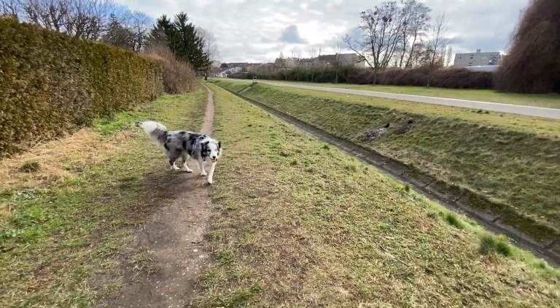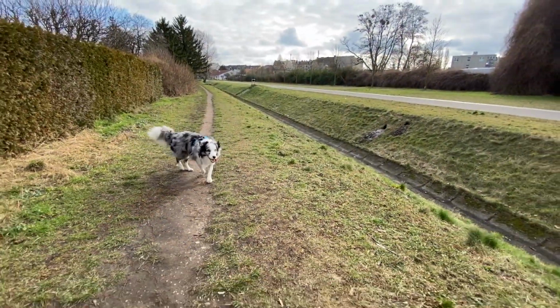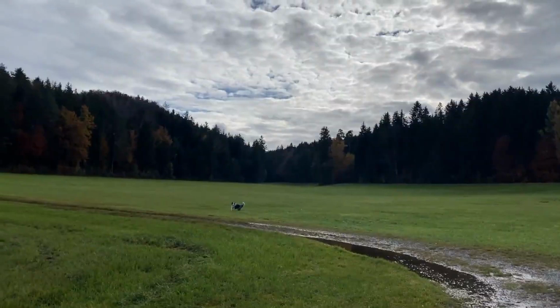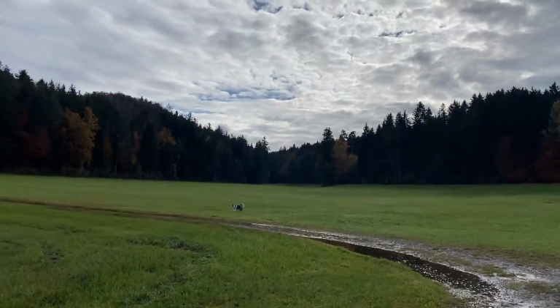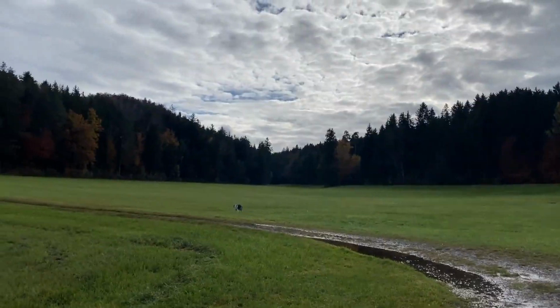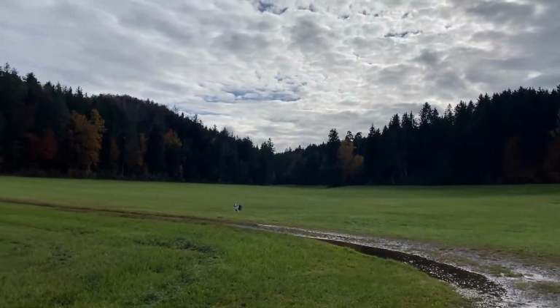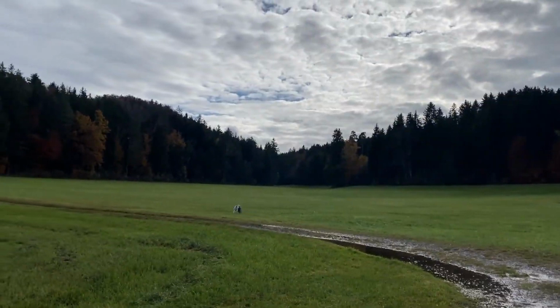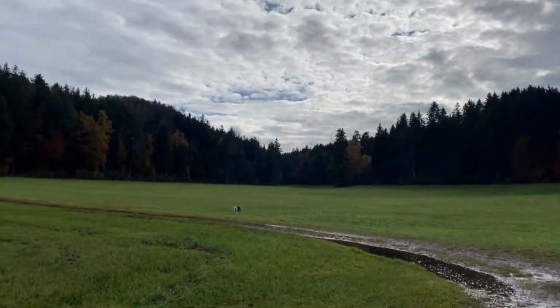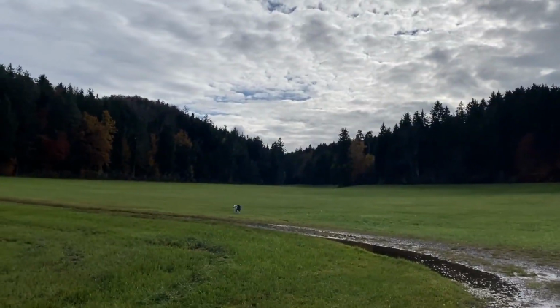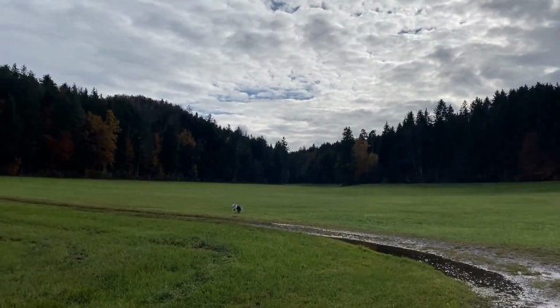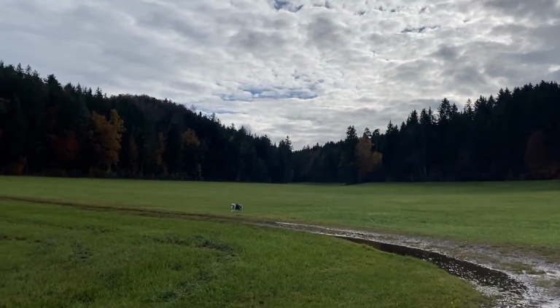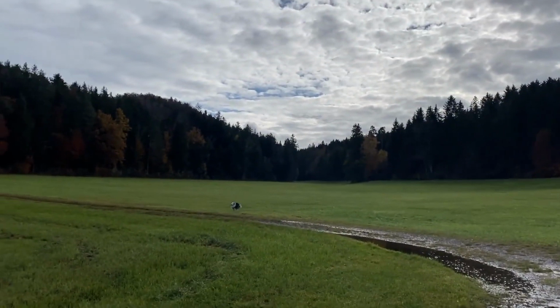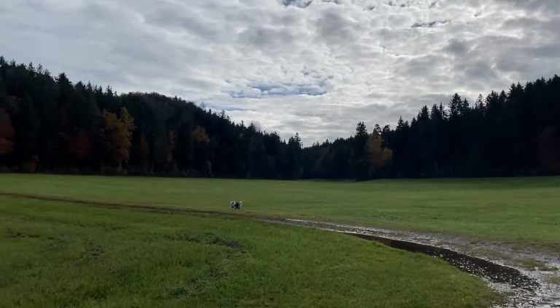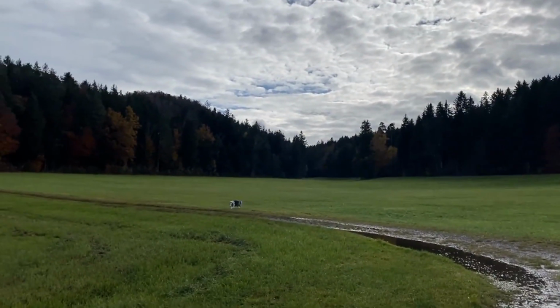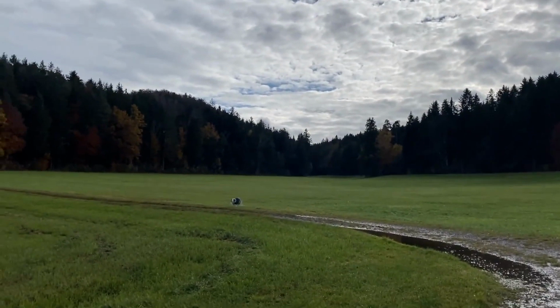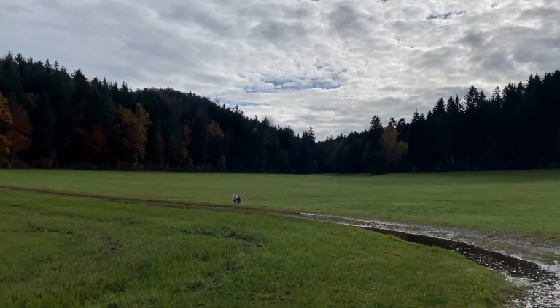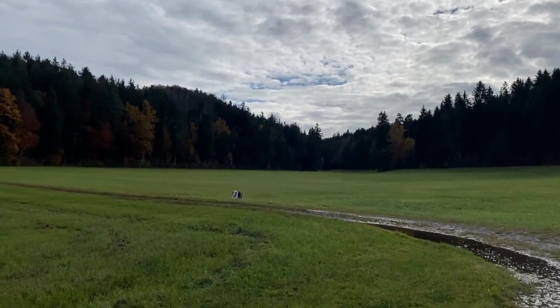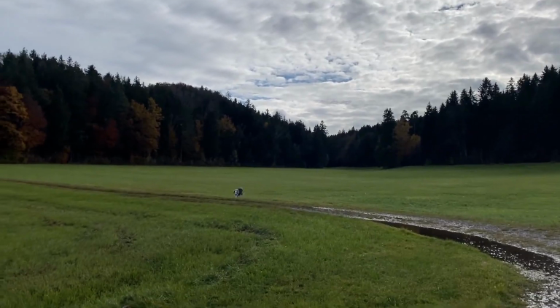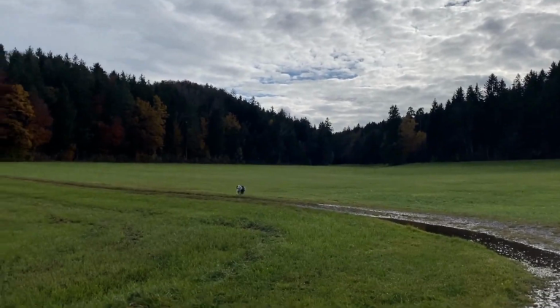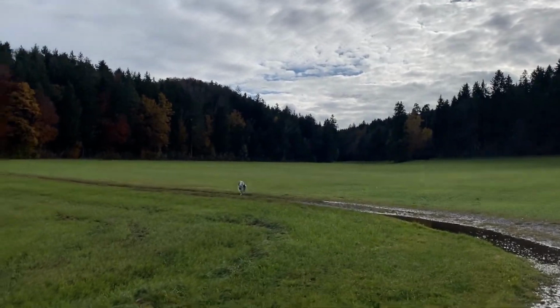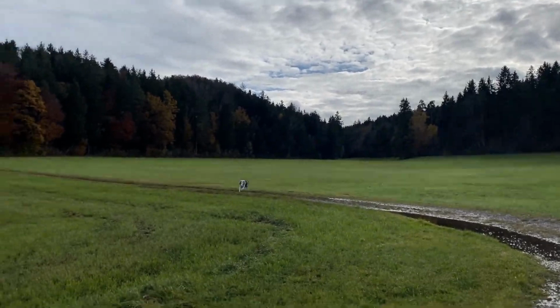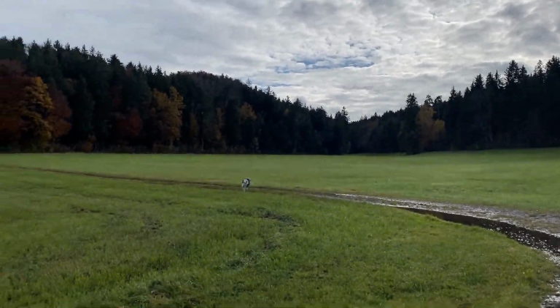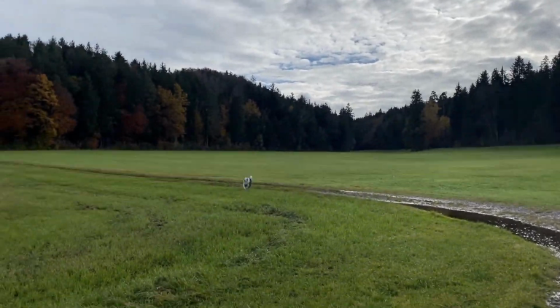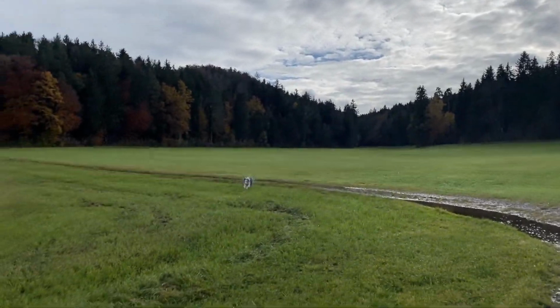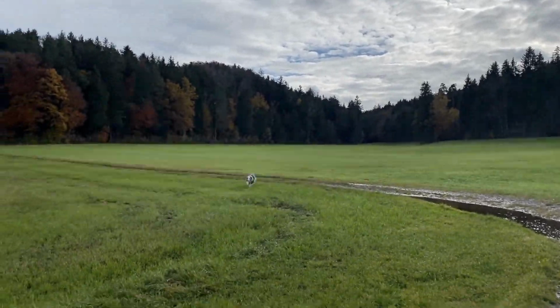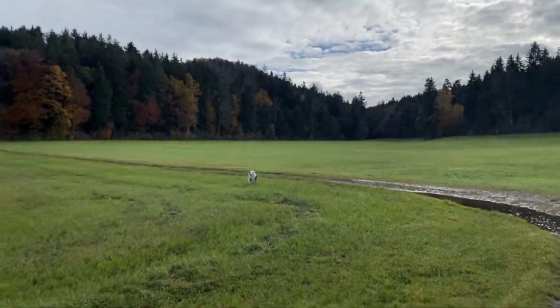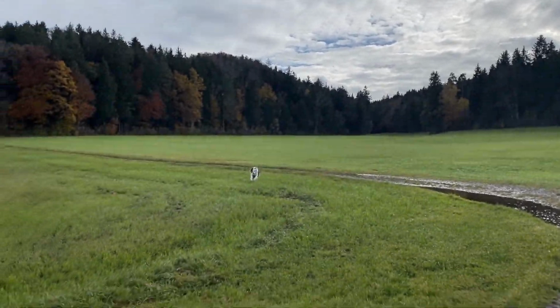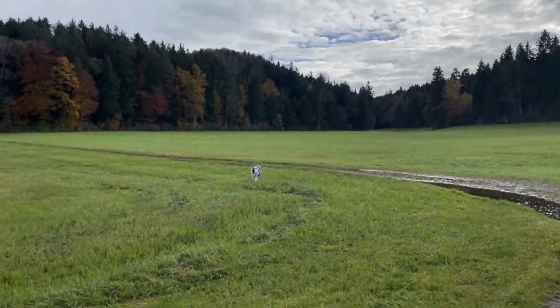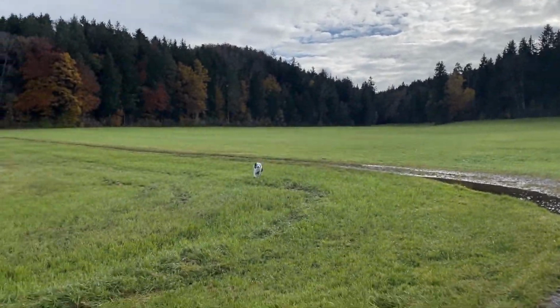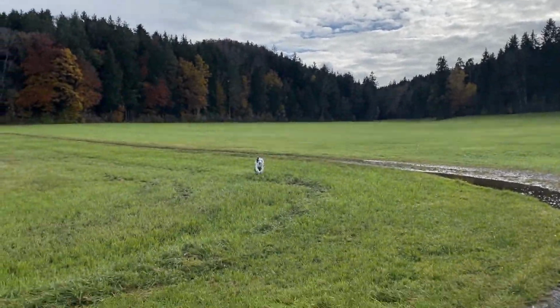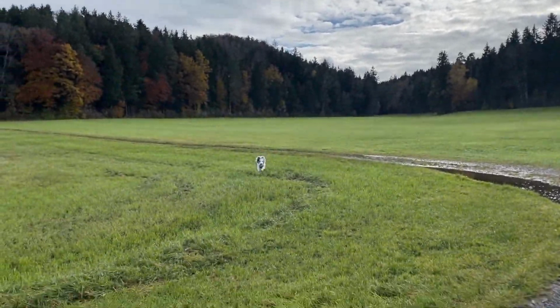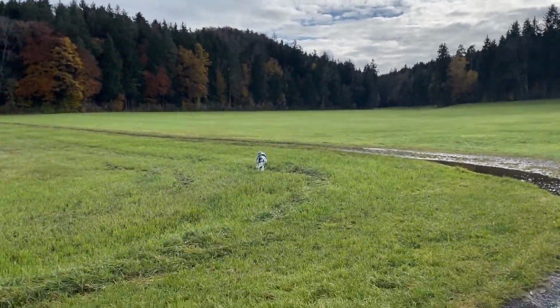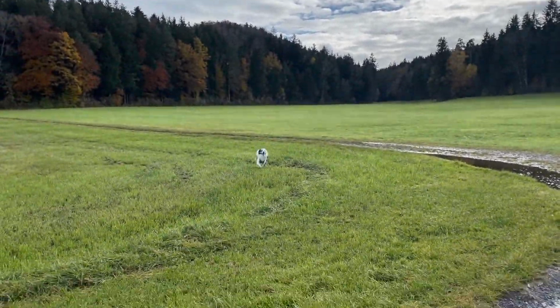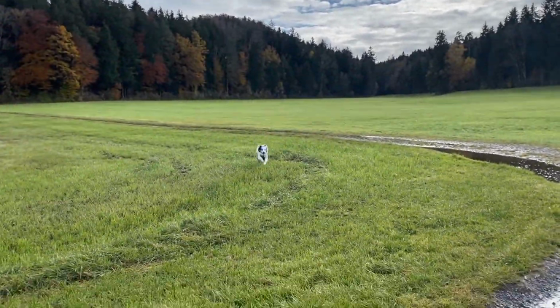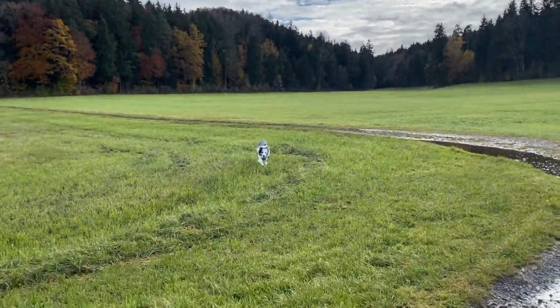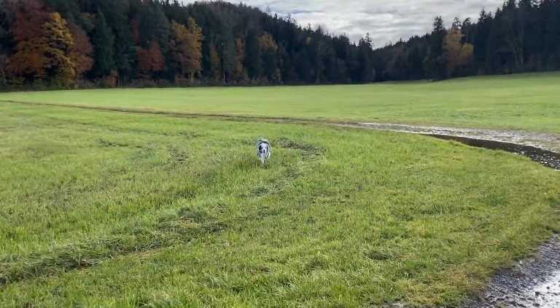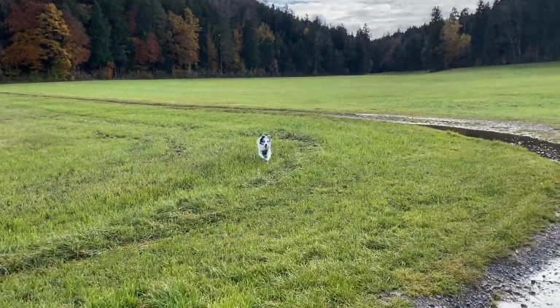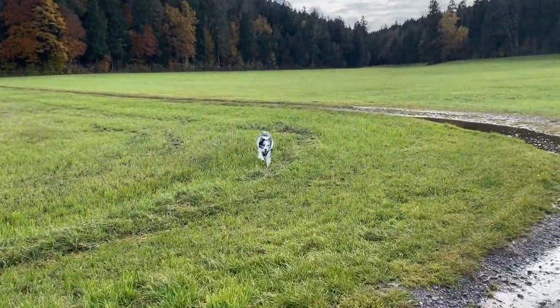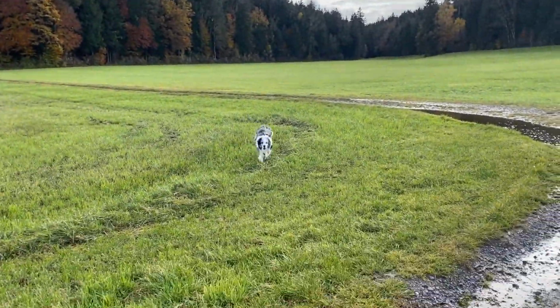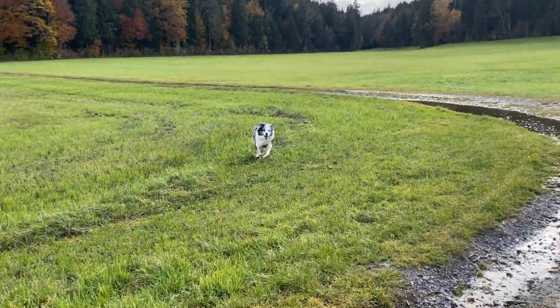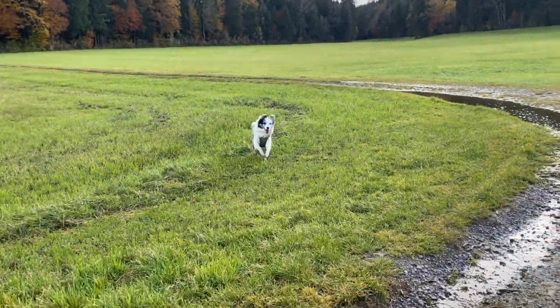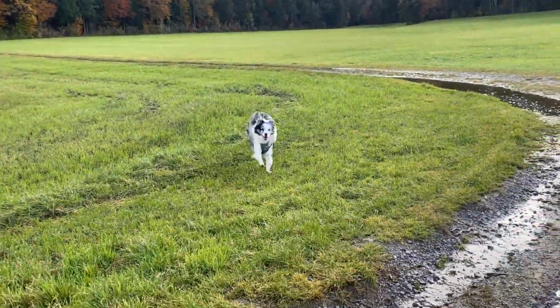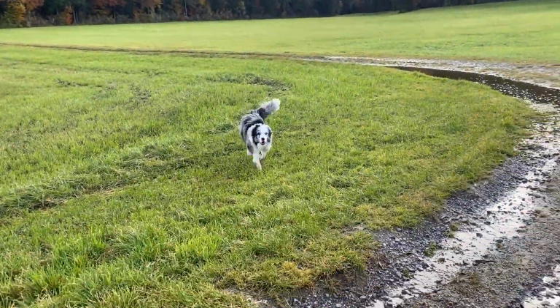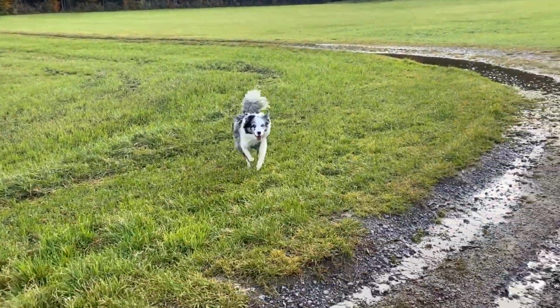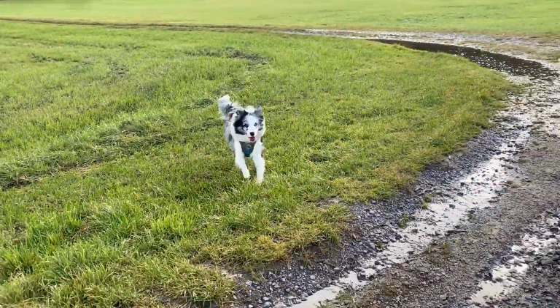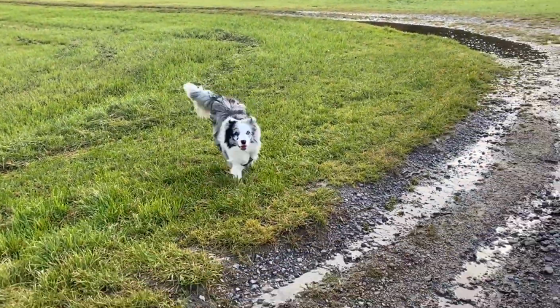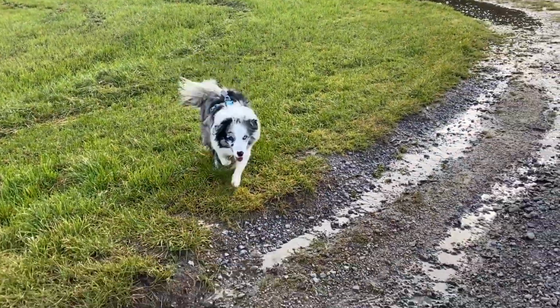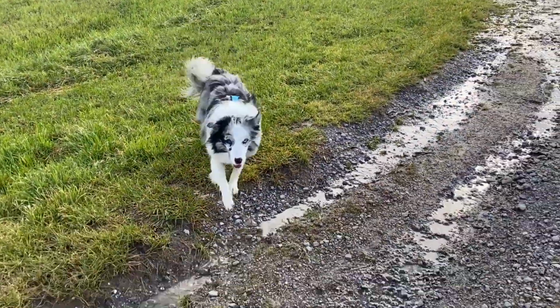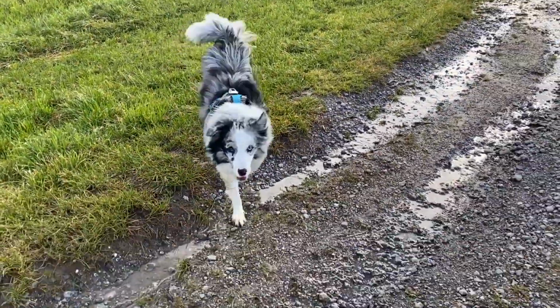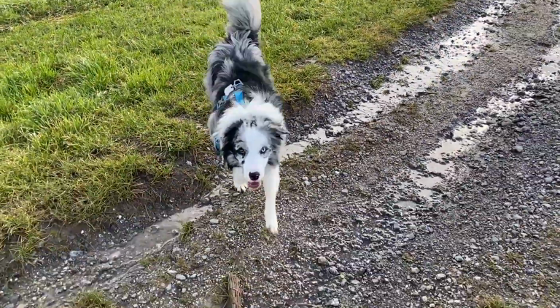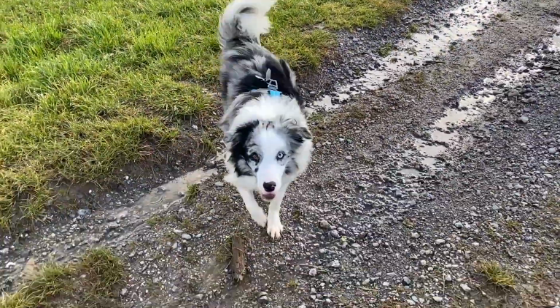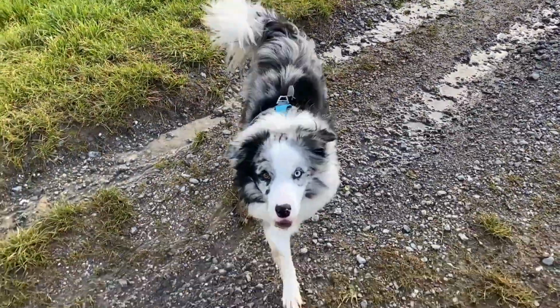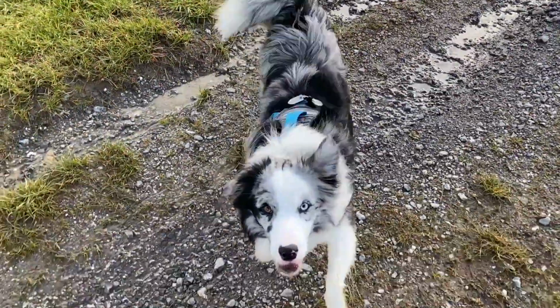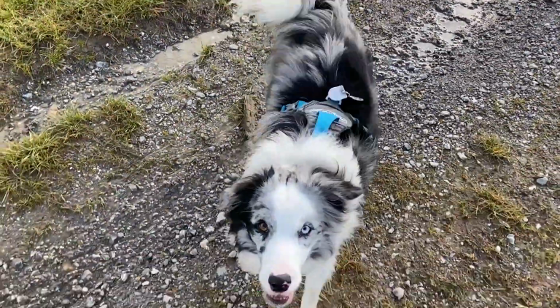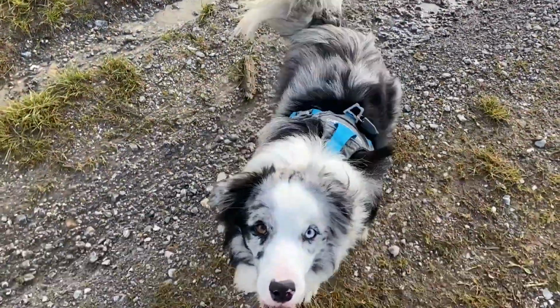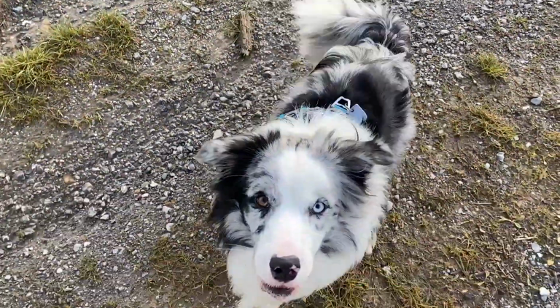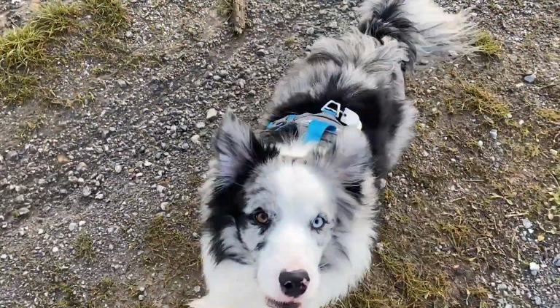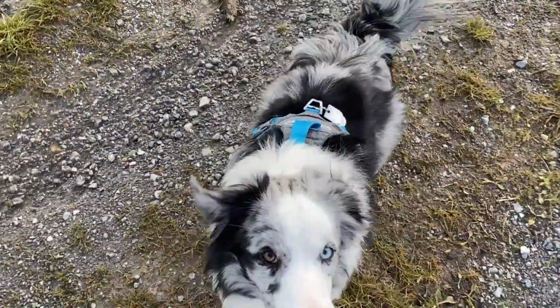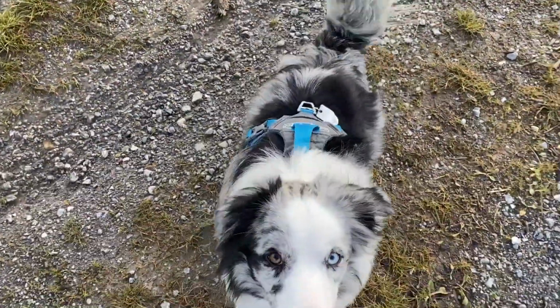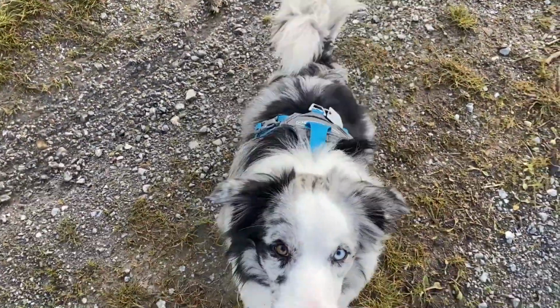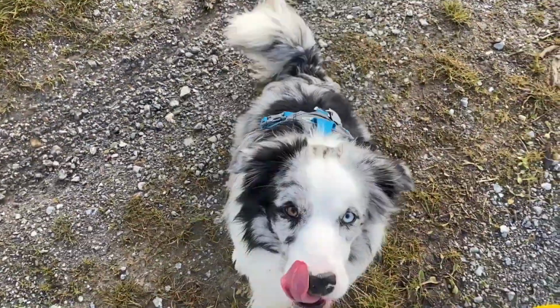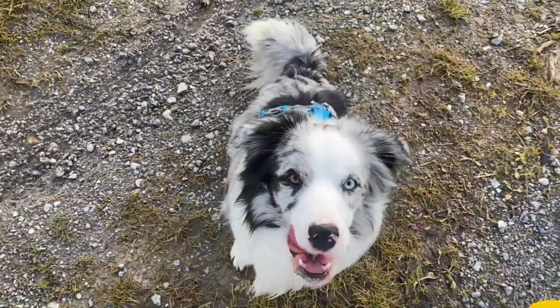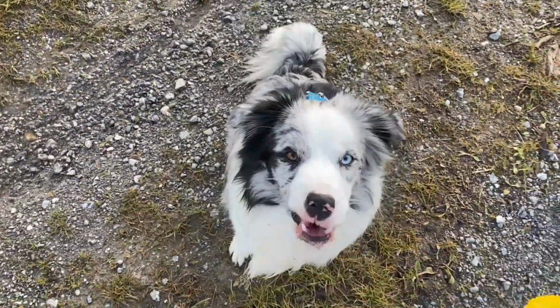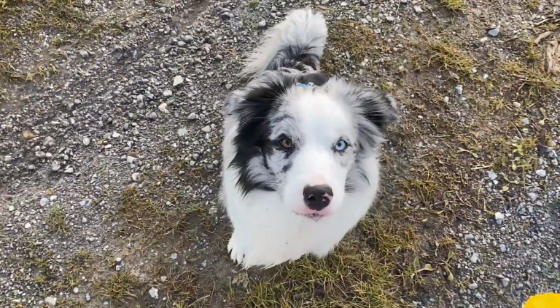But before going off leash, your dog definitely needs a bulletproof recall as well, and for that I'll link the tutorial right here on the screen.